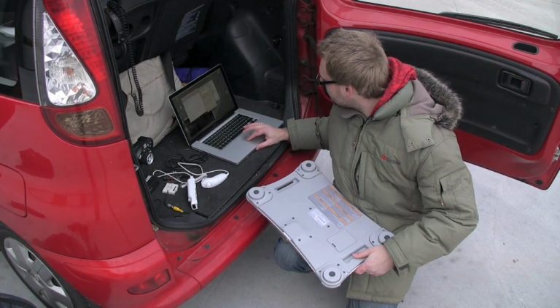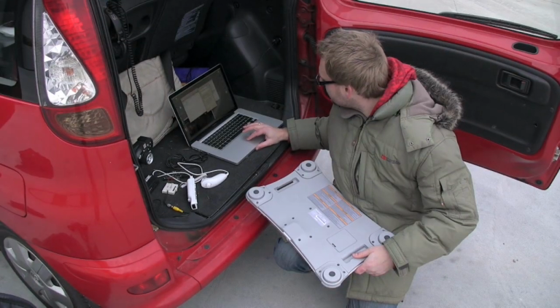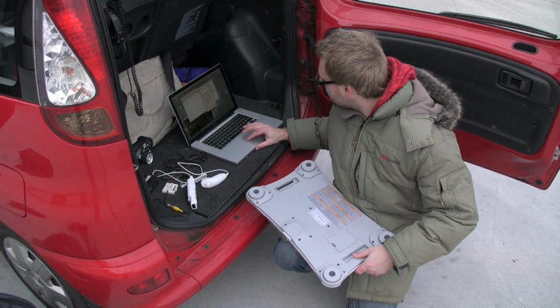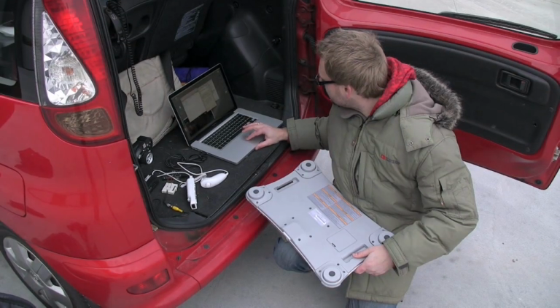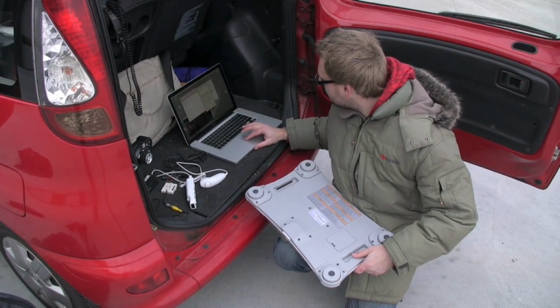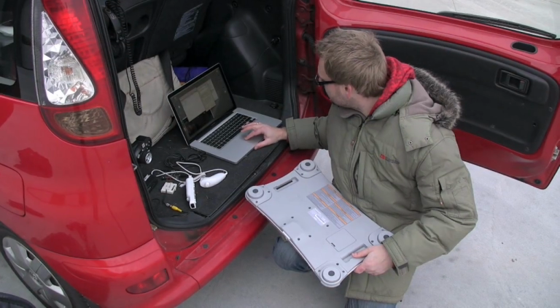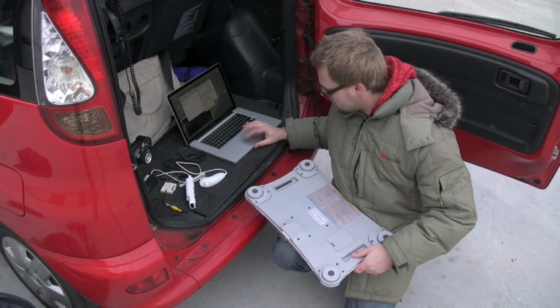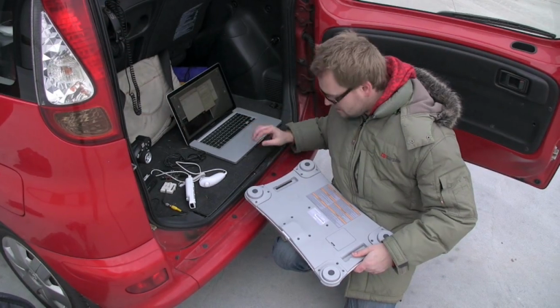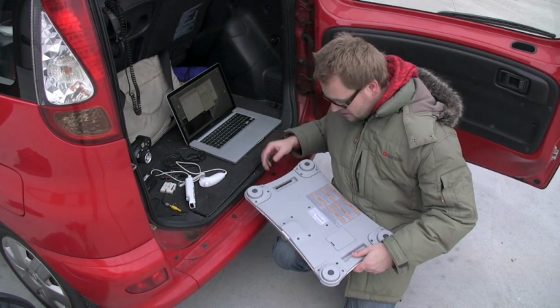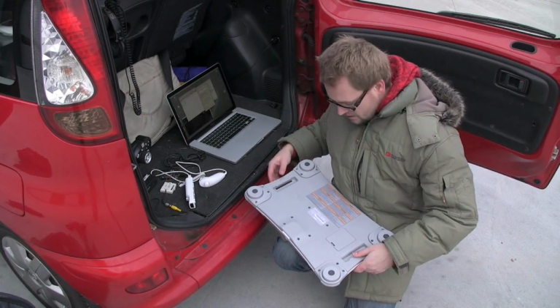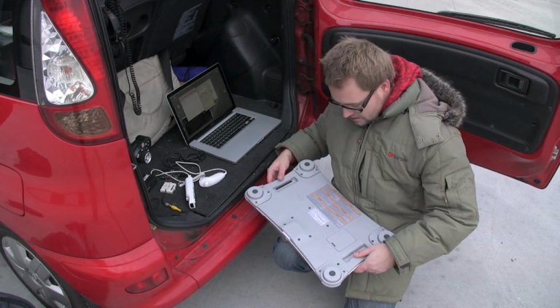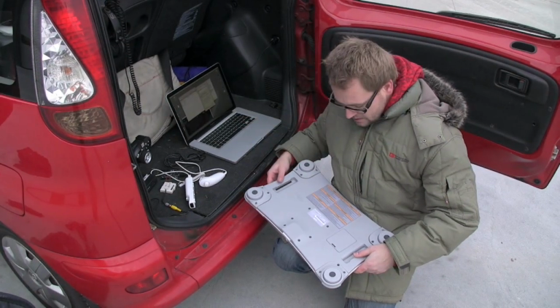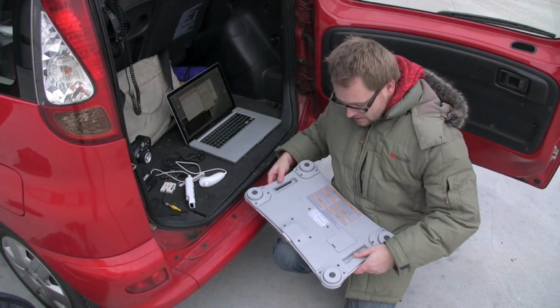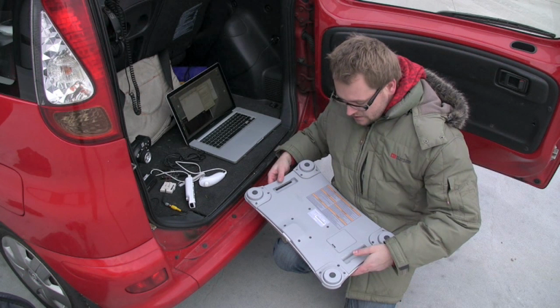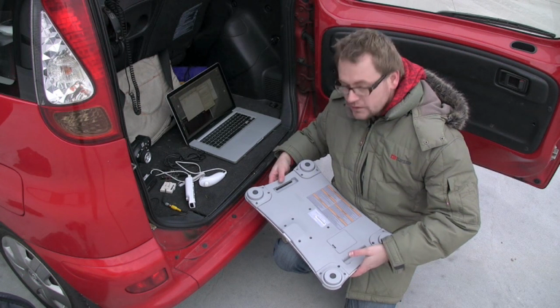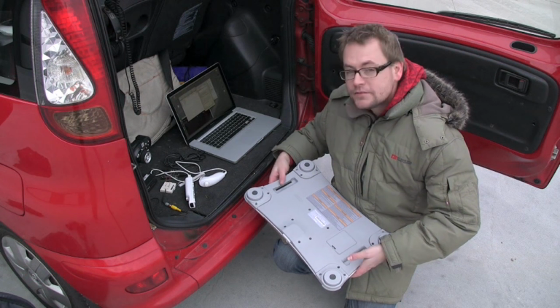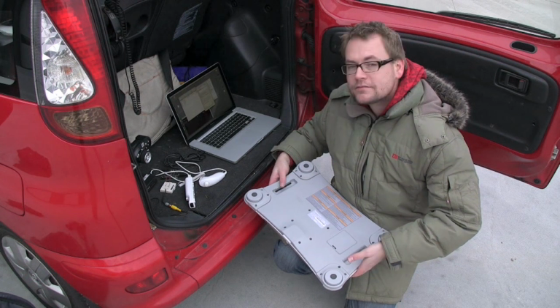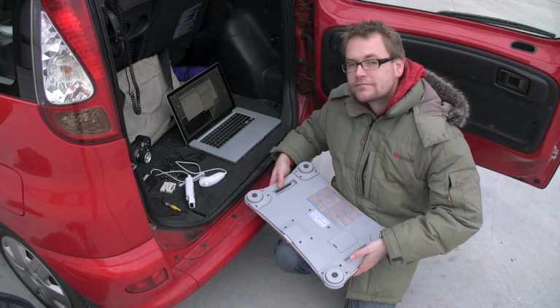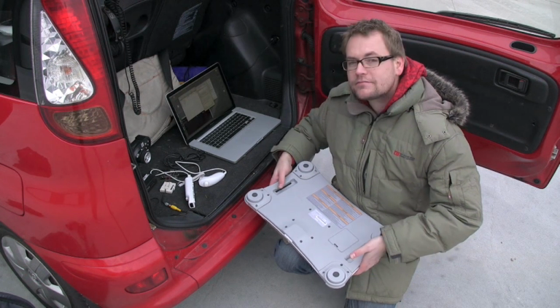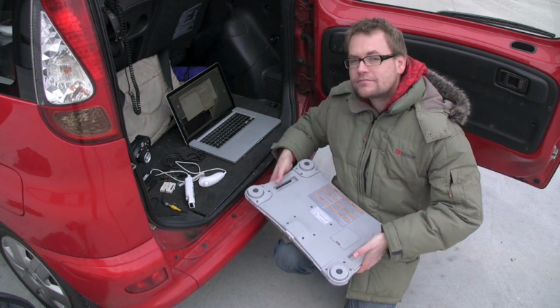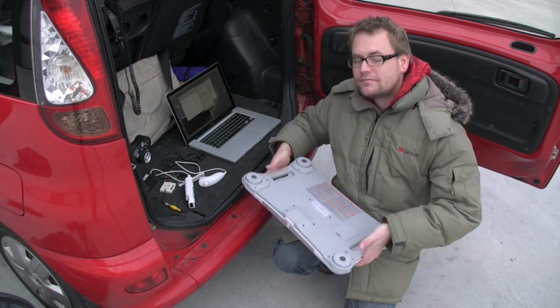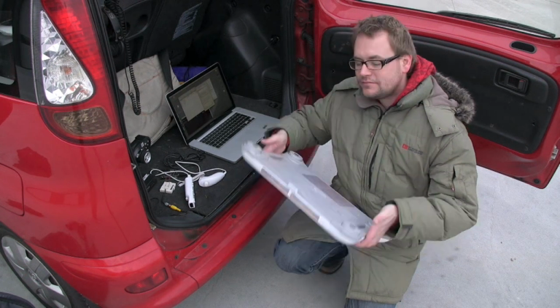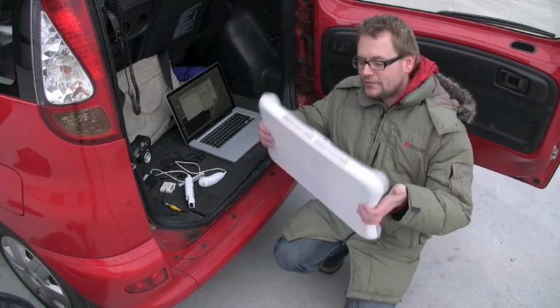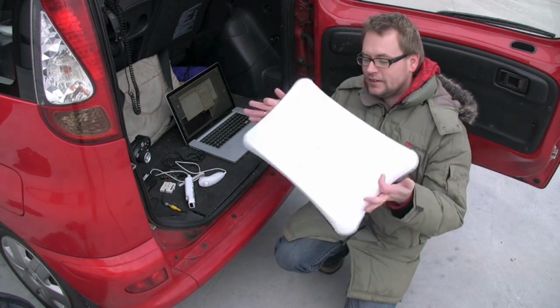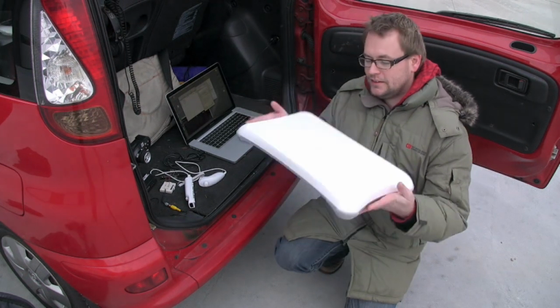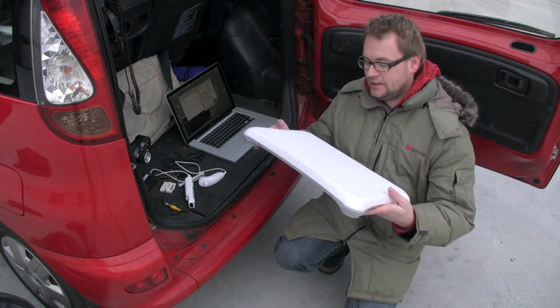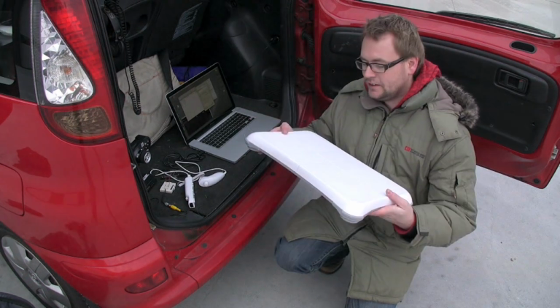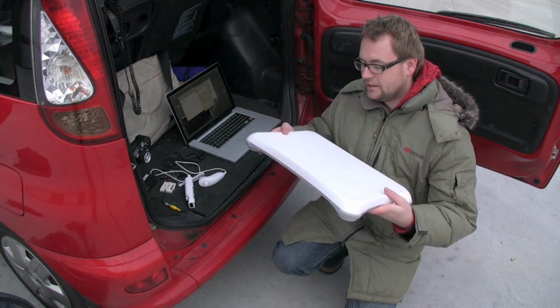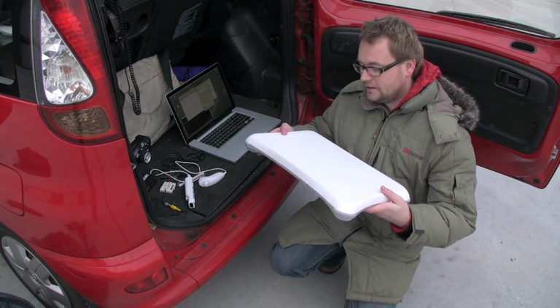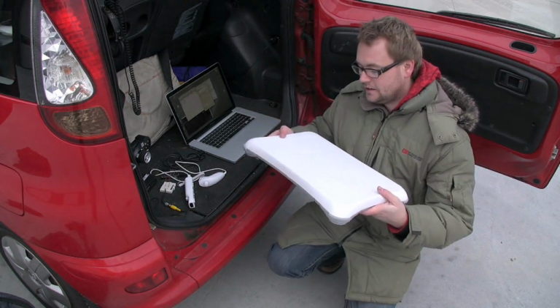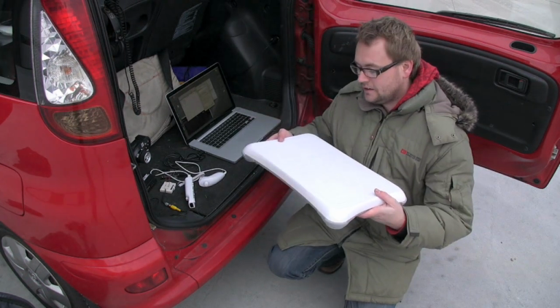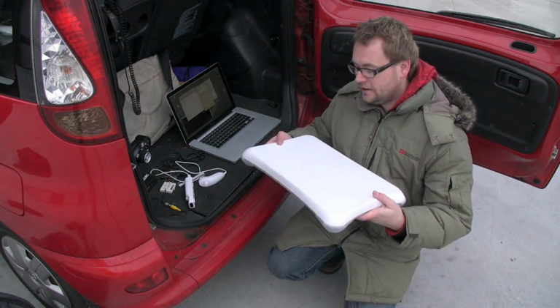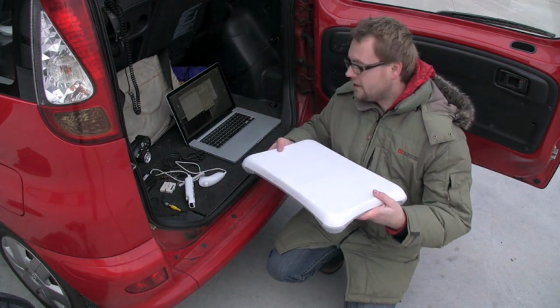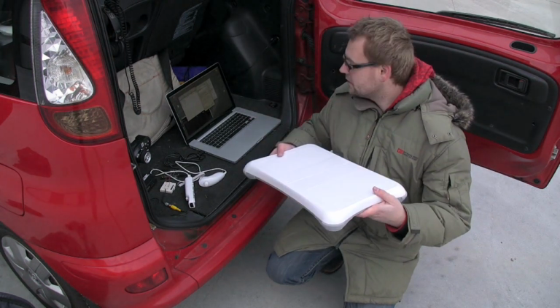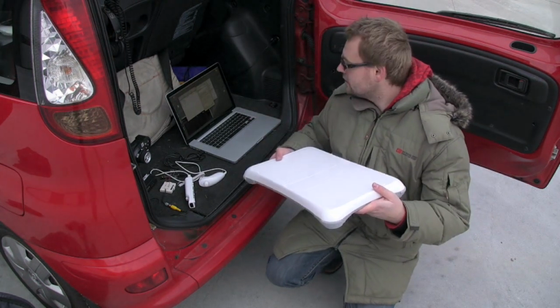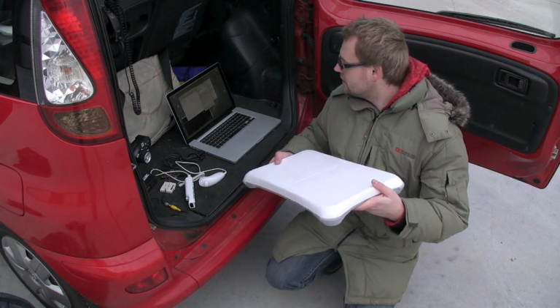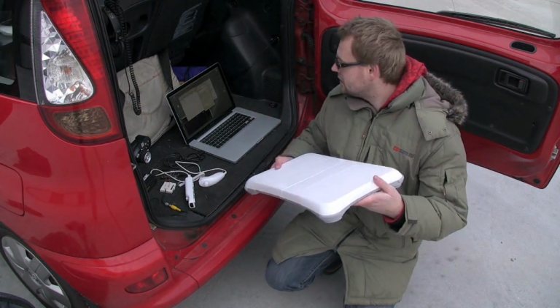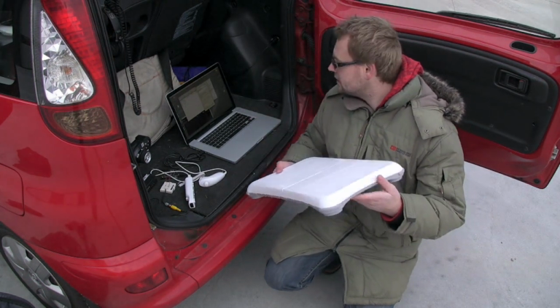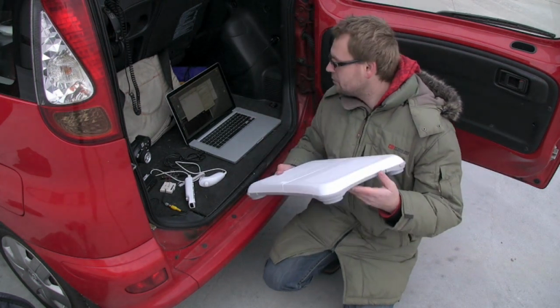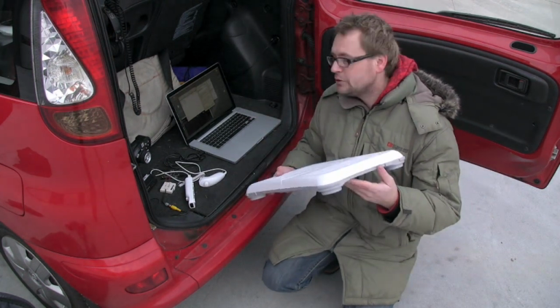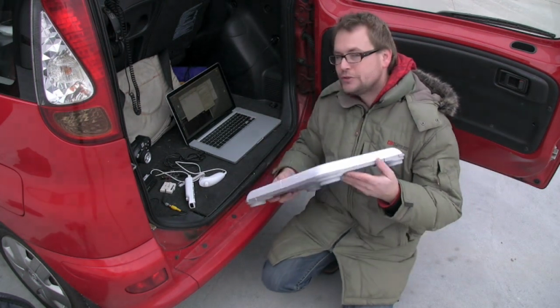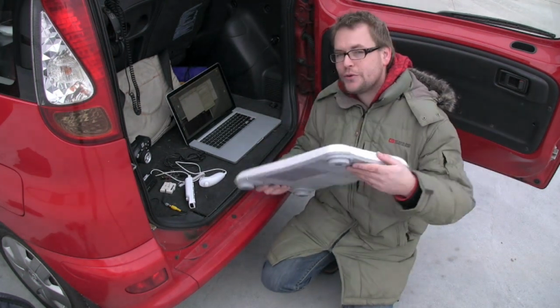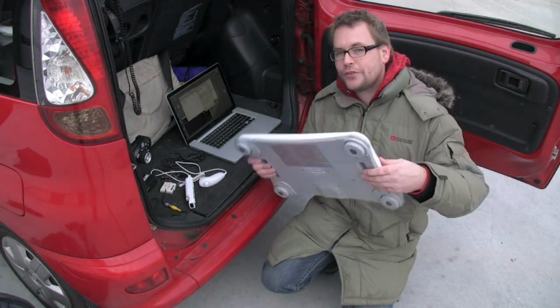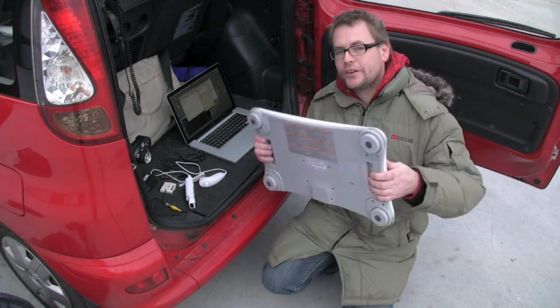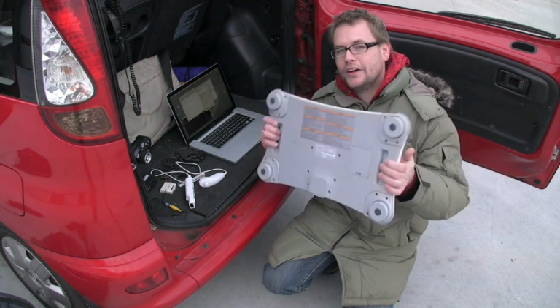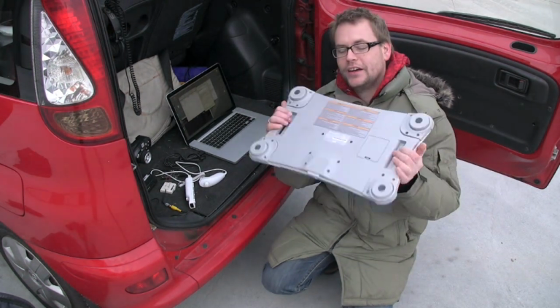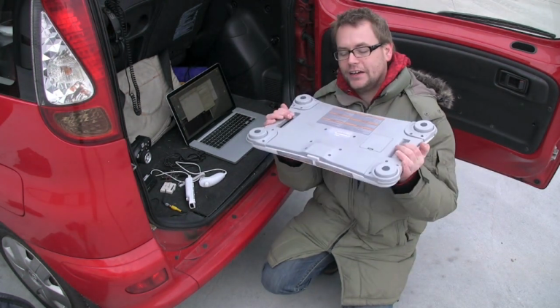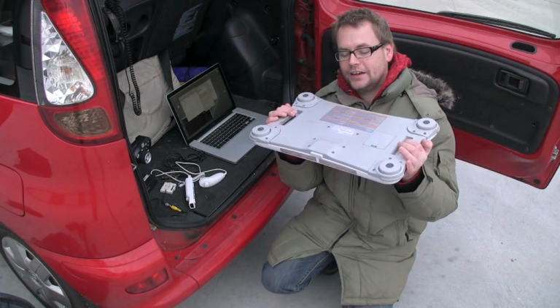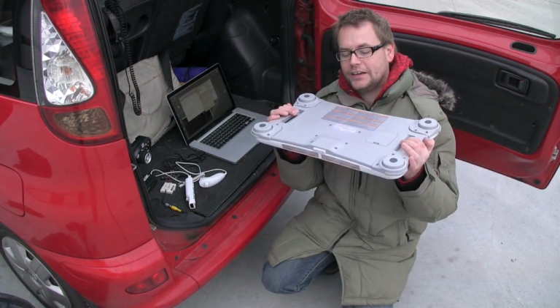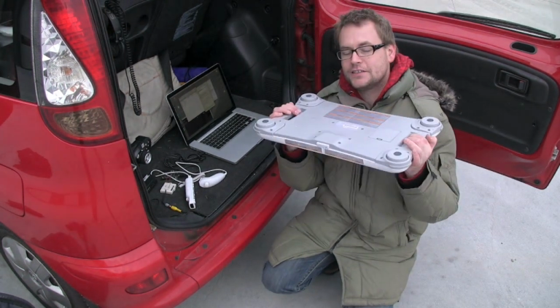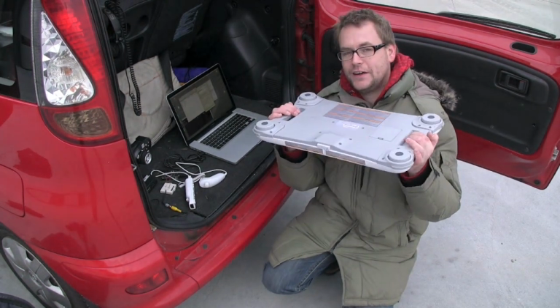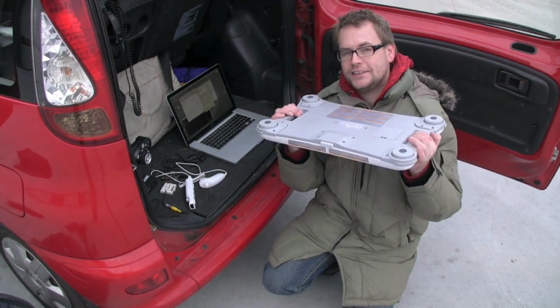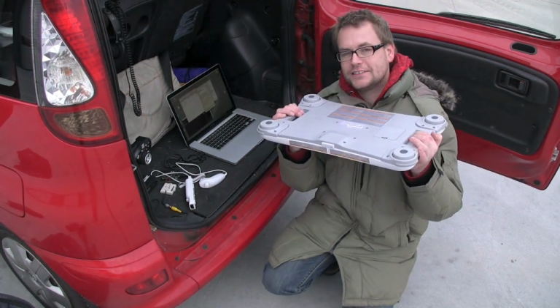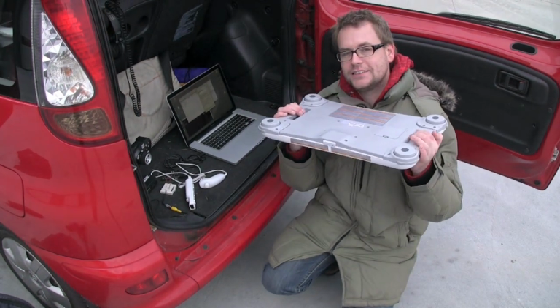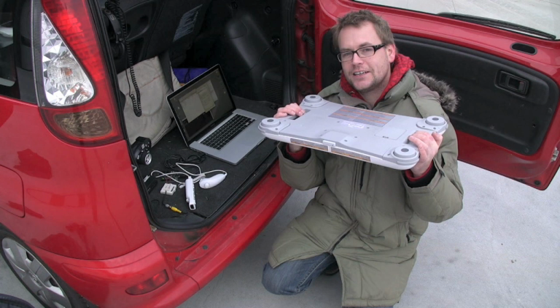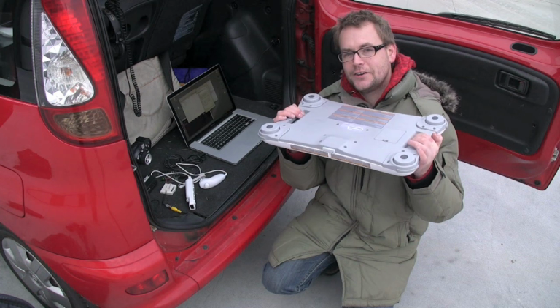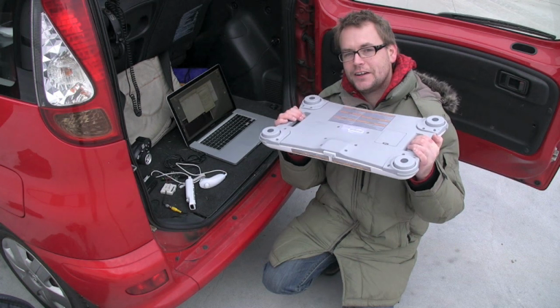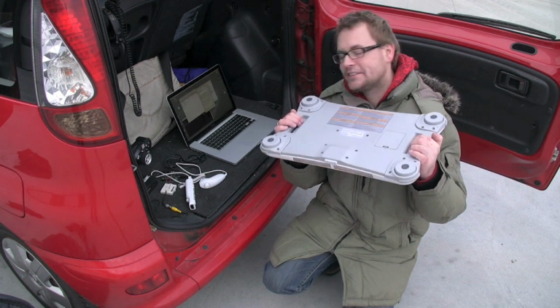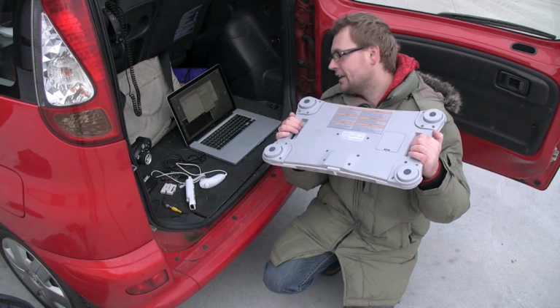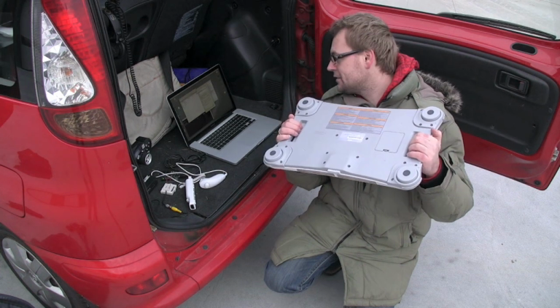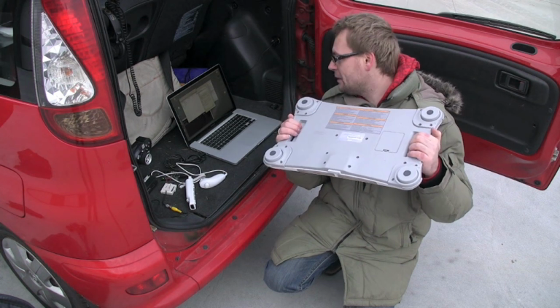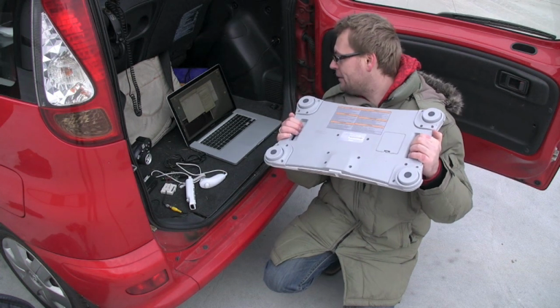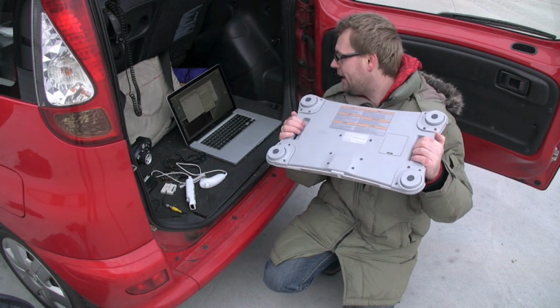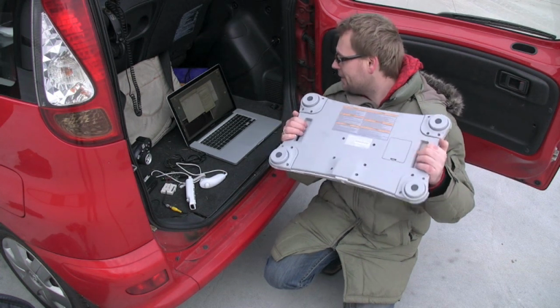What are you doing there Mick? Are you linking it up with the computer? Yeah, it has a Bluetooth interface, so it's linked to my Mac.